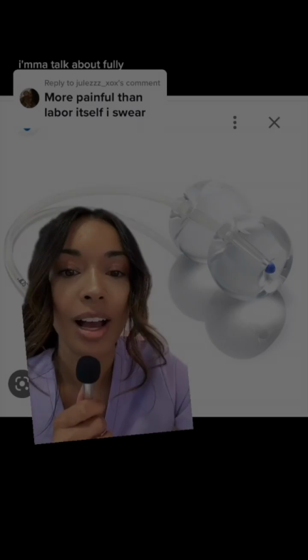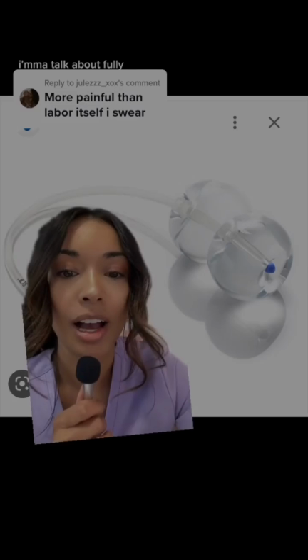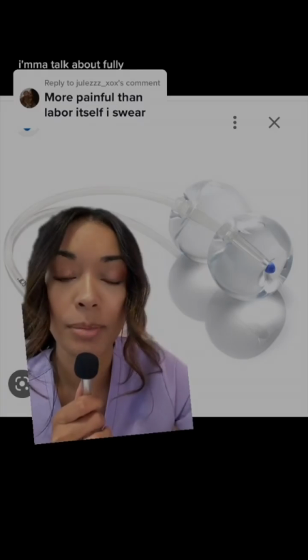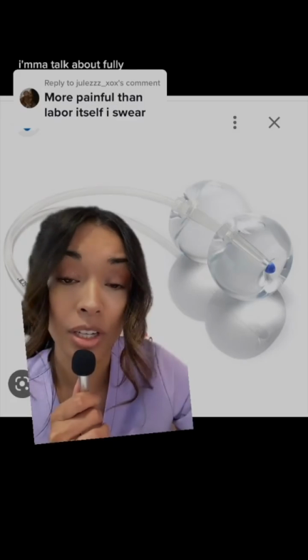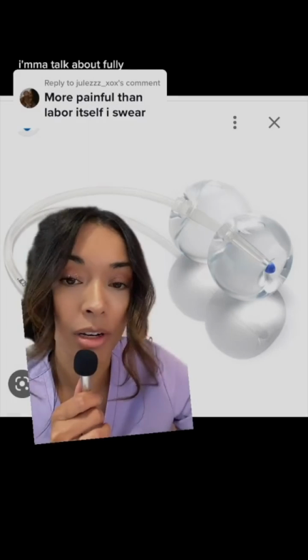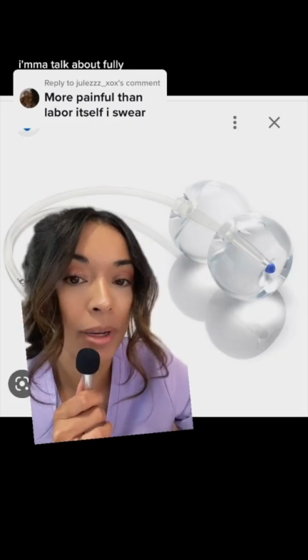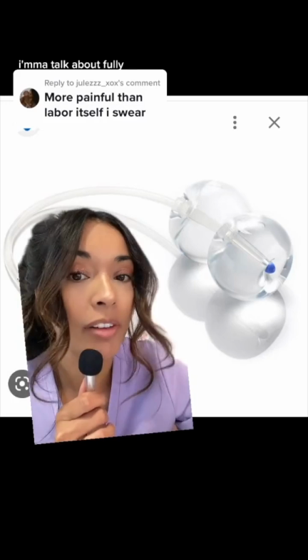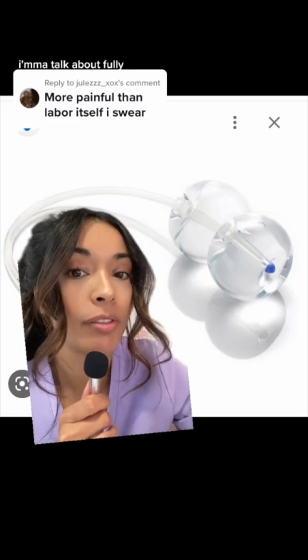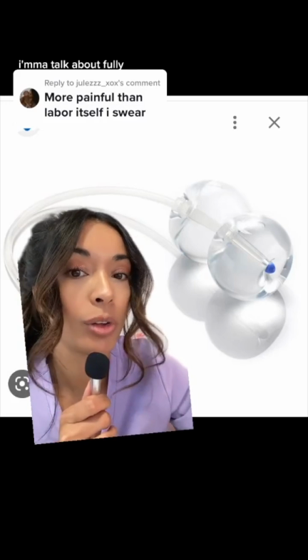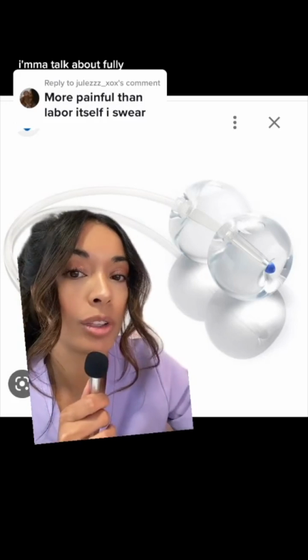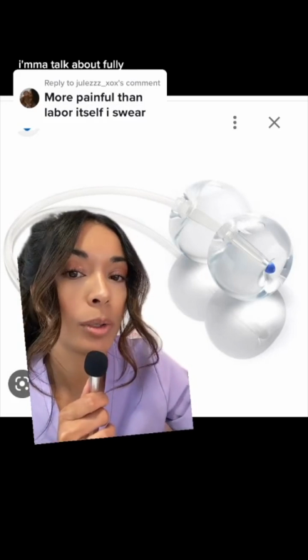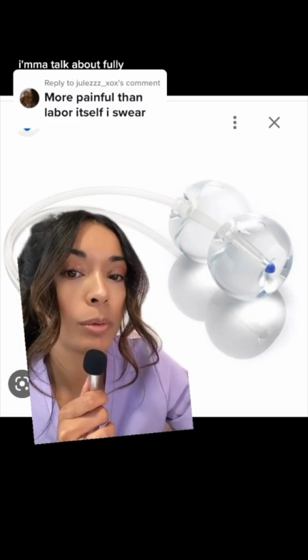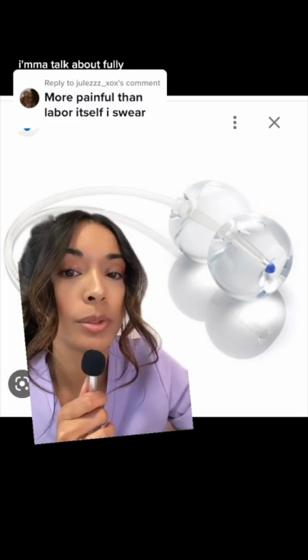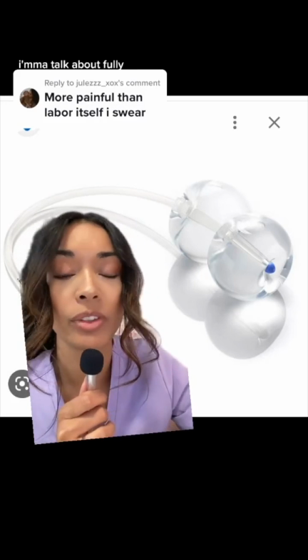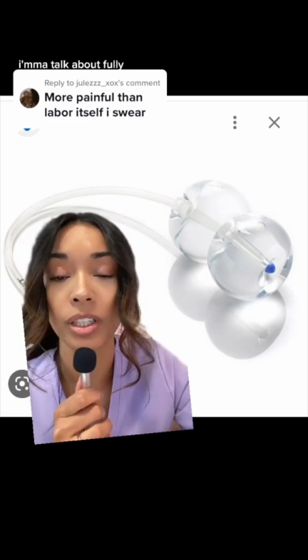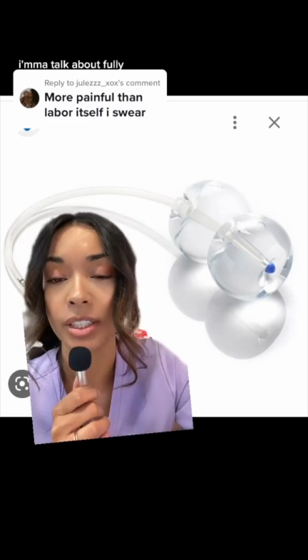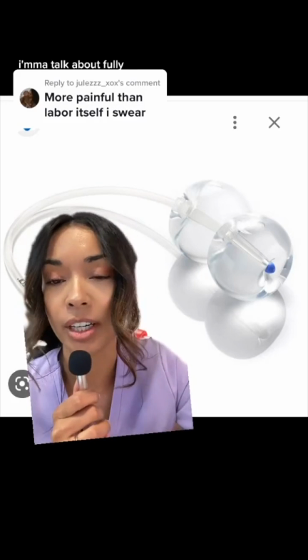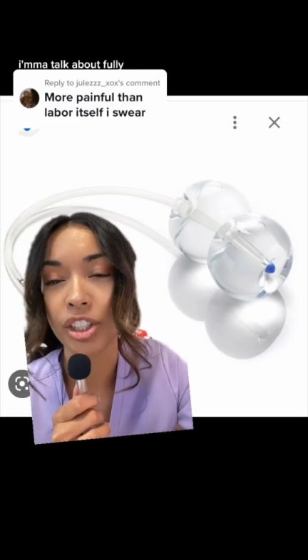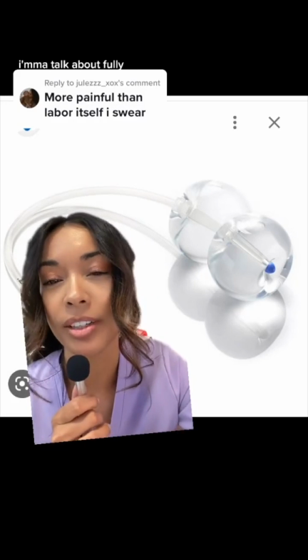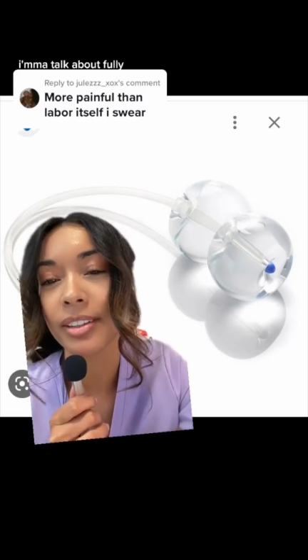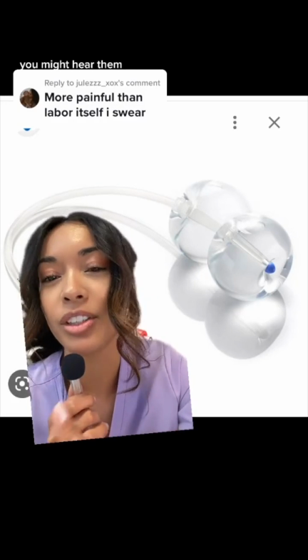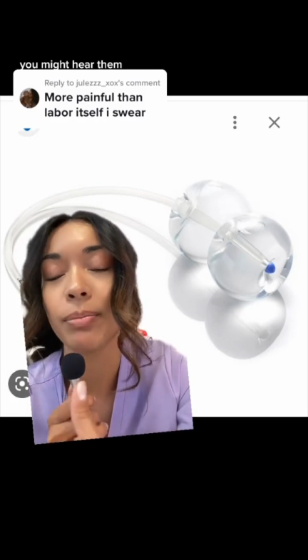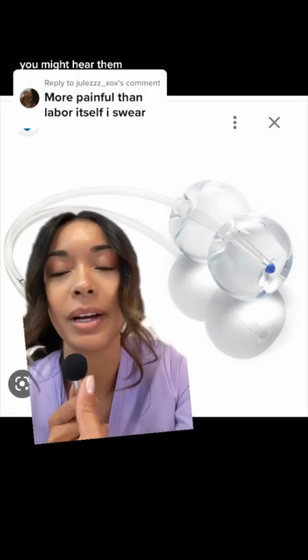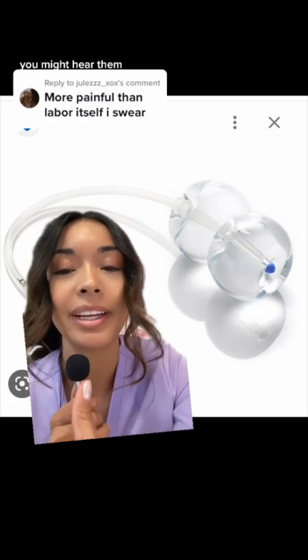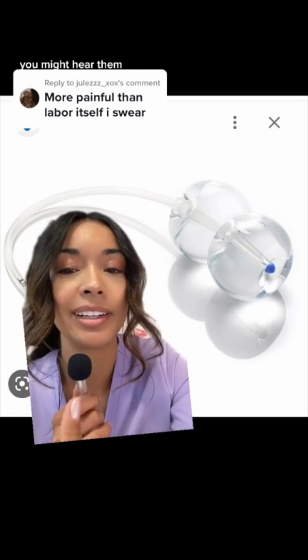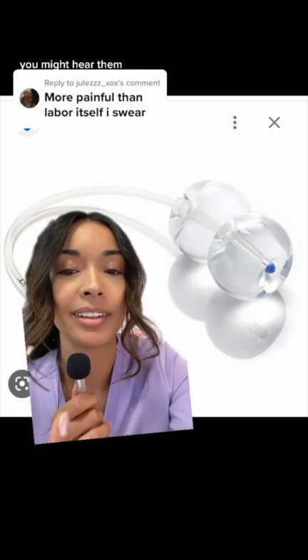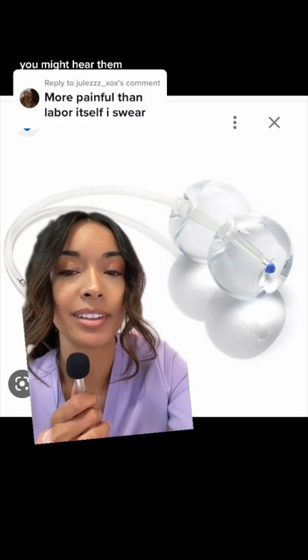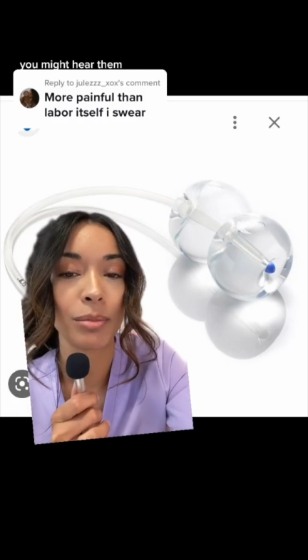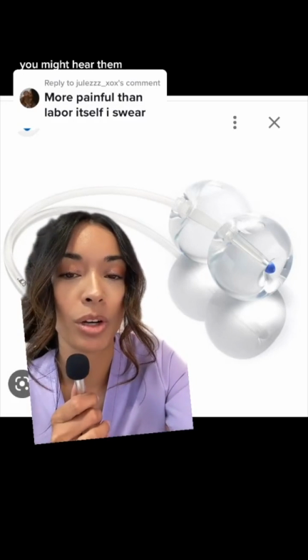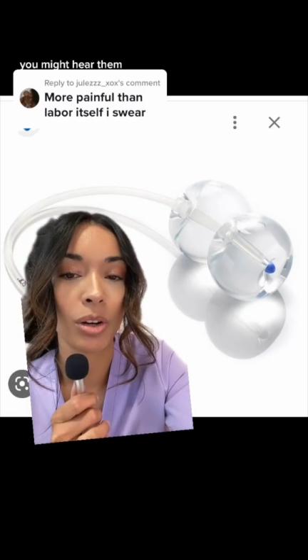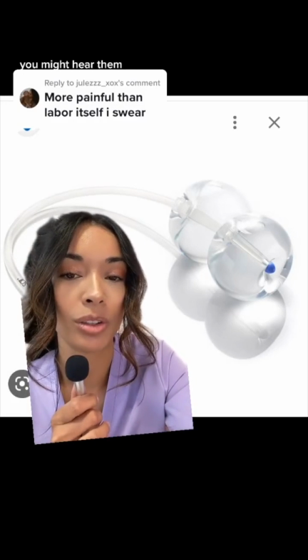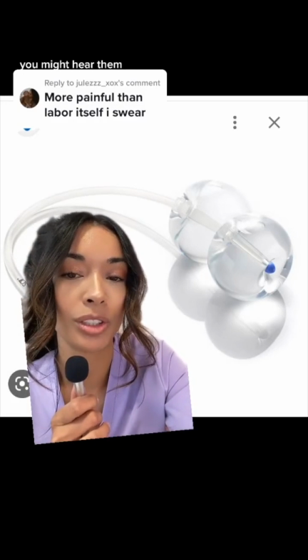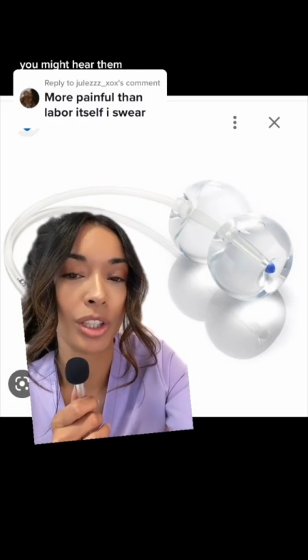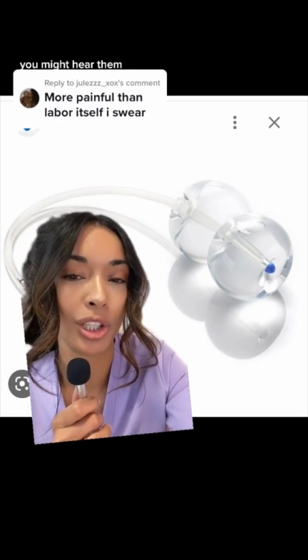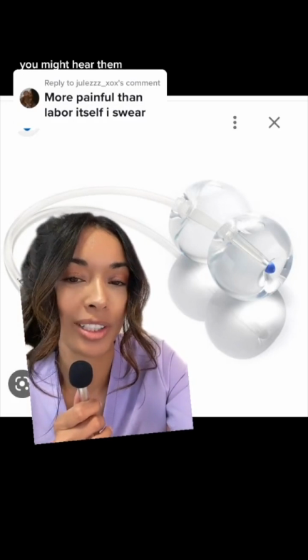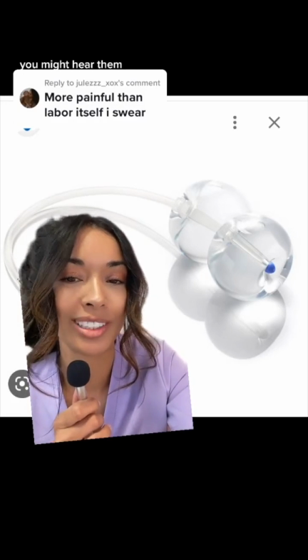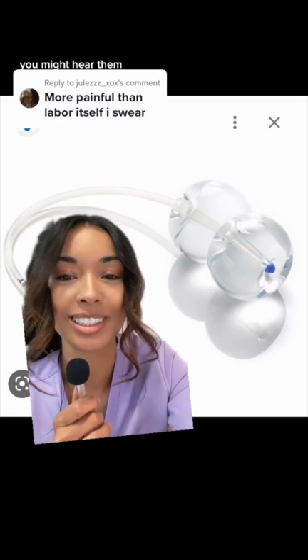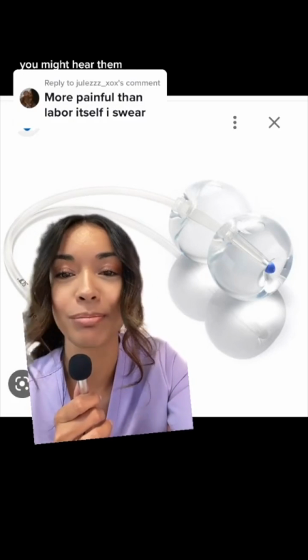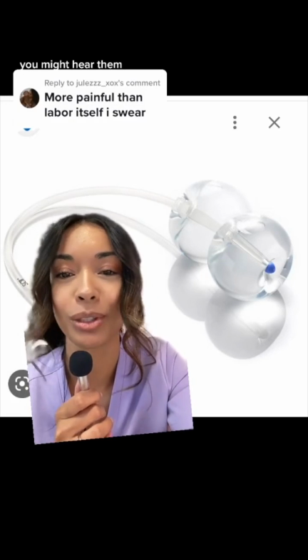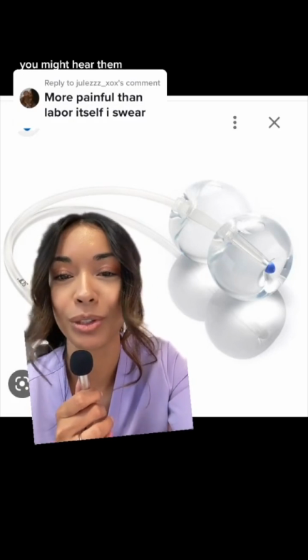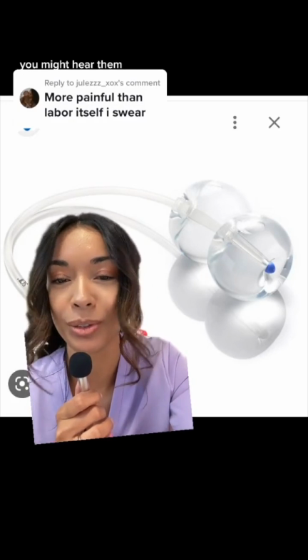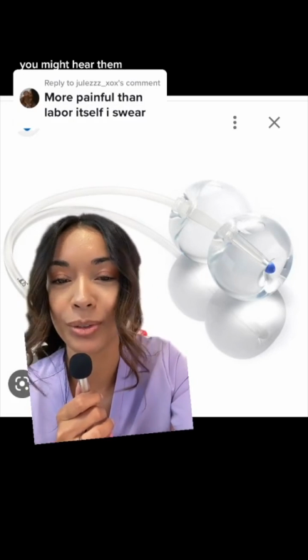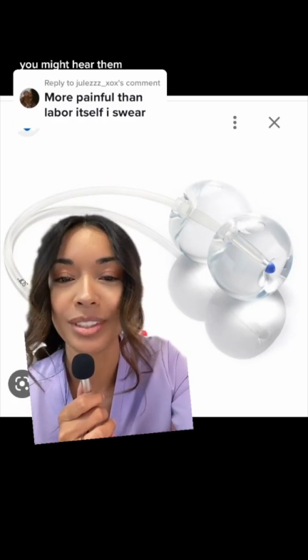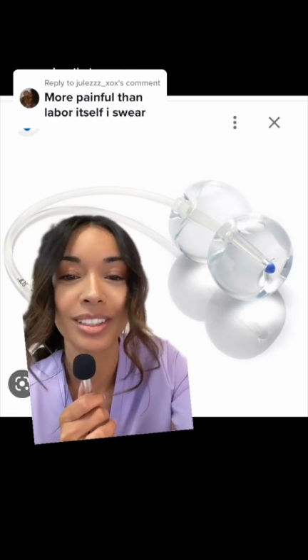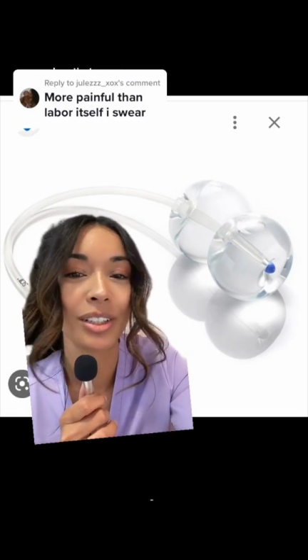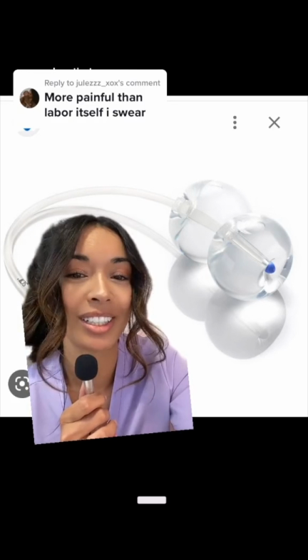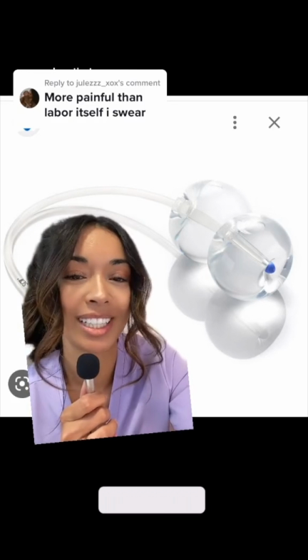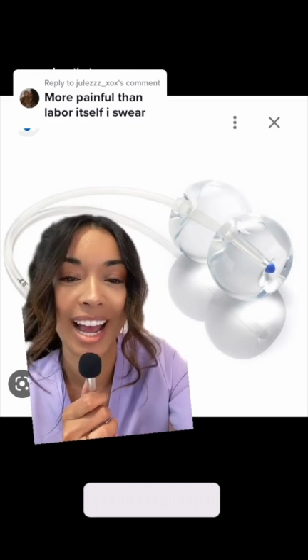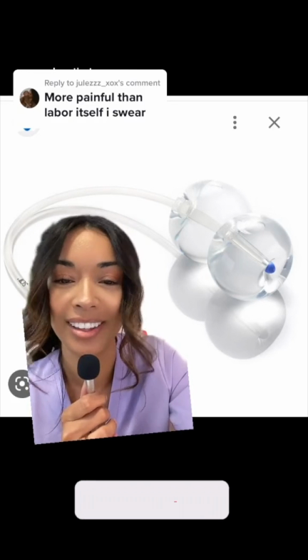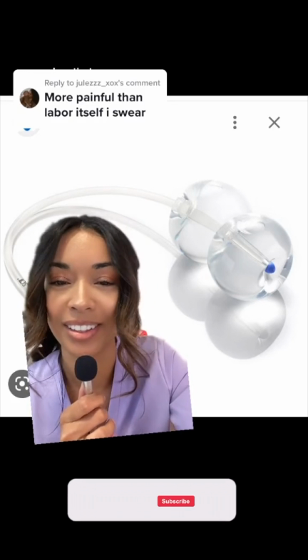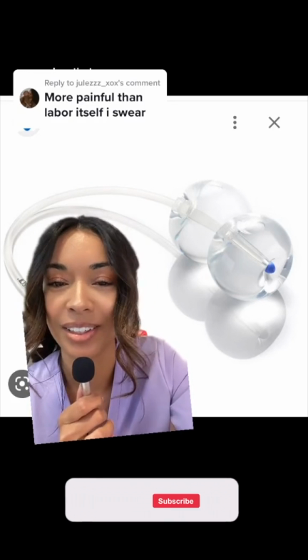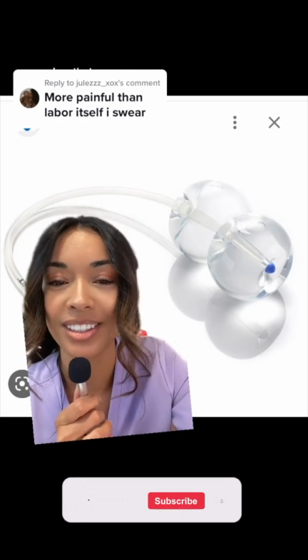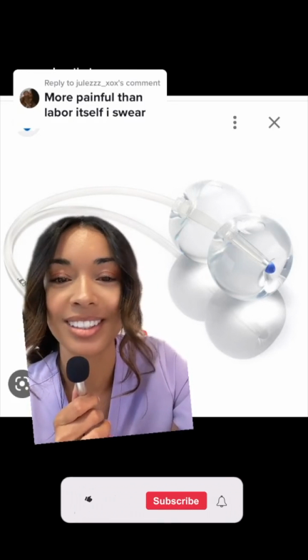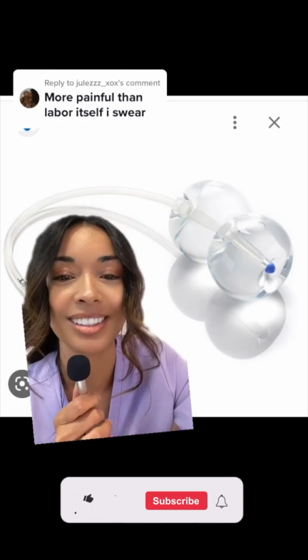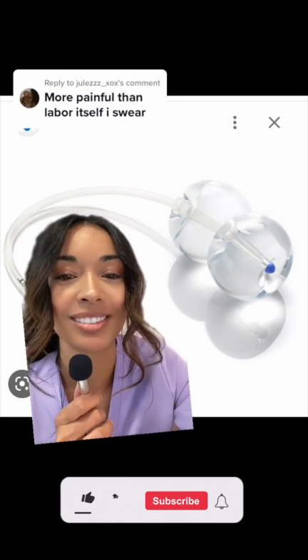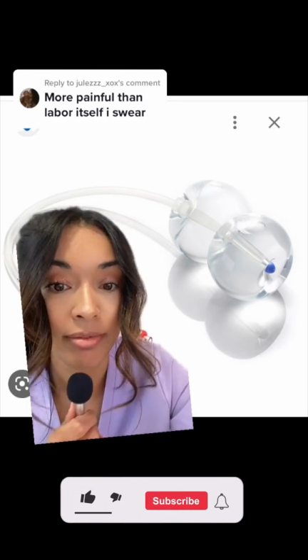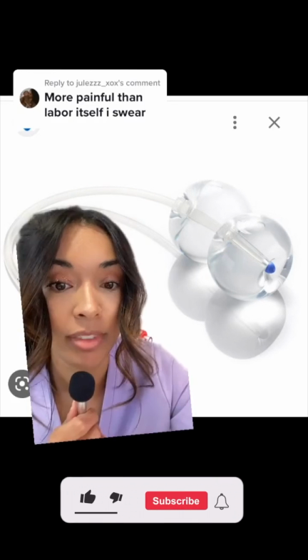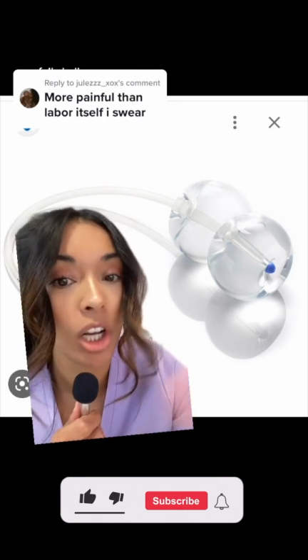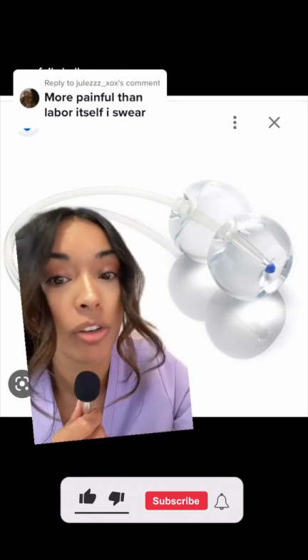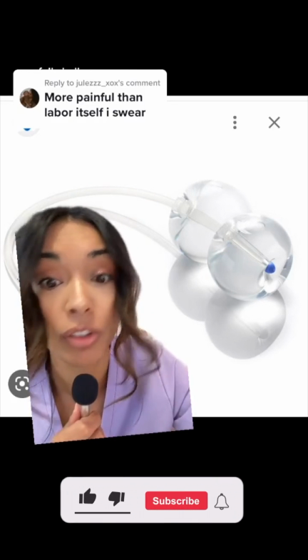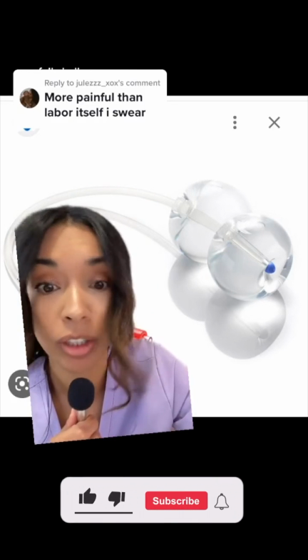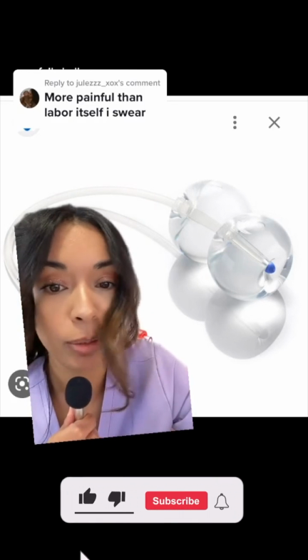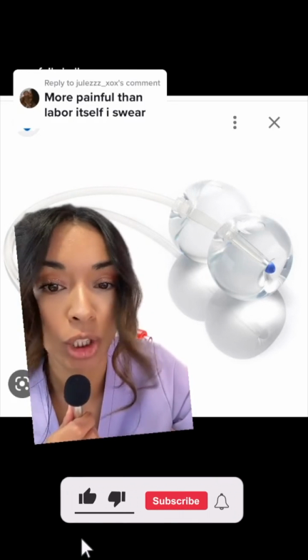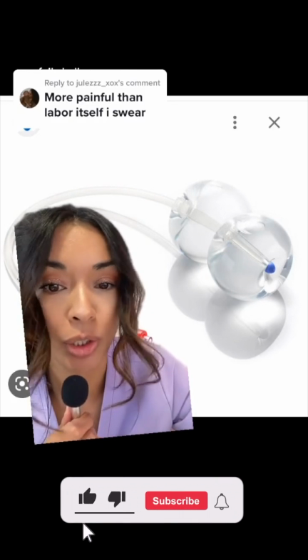I'm going to talk about Foley bulbs for induction. You might hear them called cooks, balloons, cook catheters, or Foley balloons.